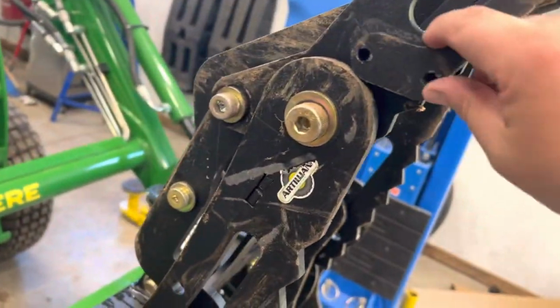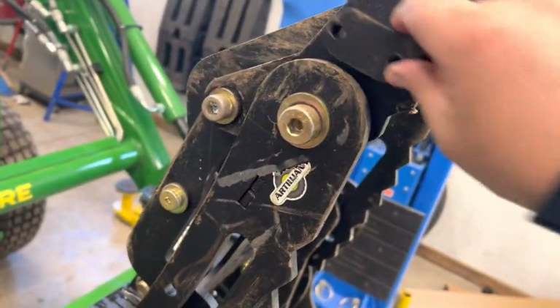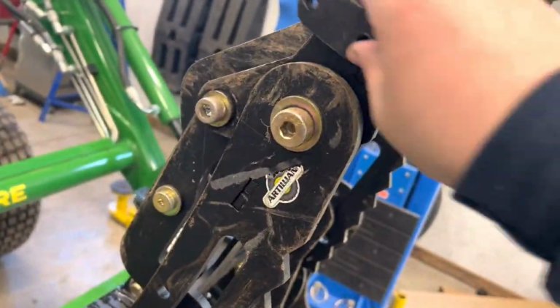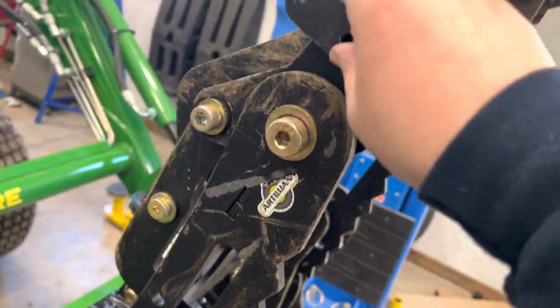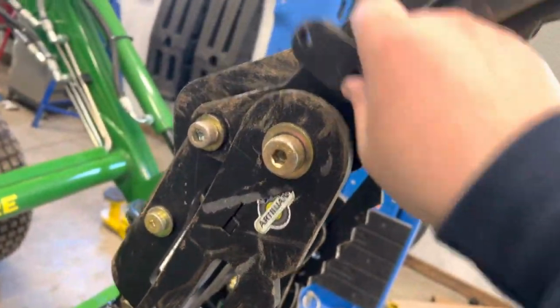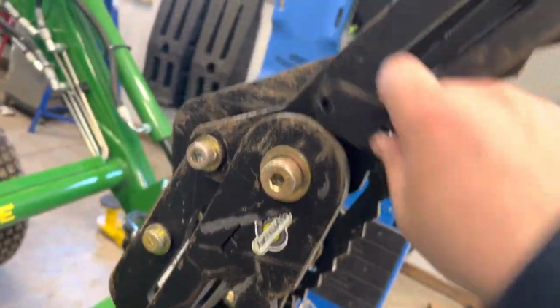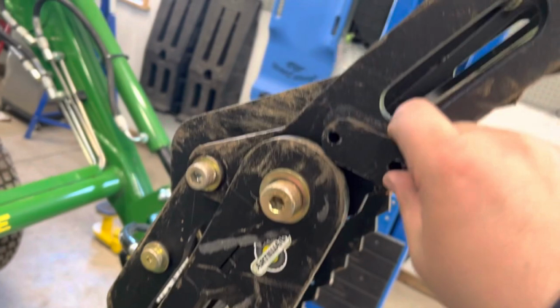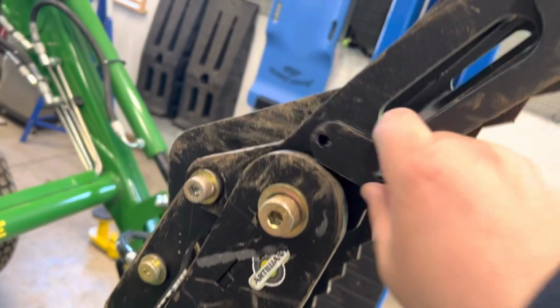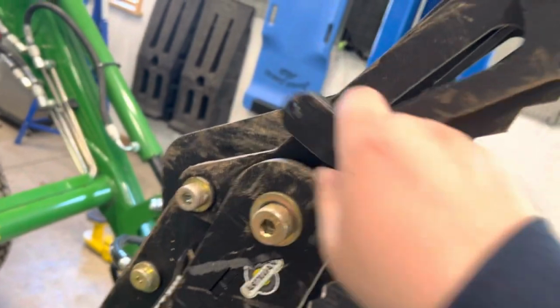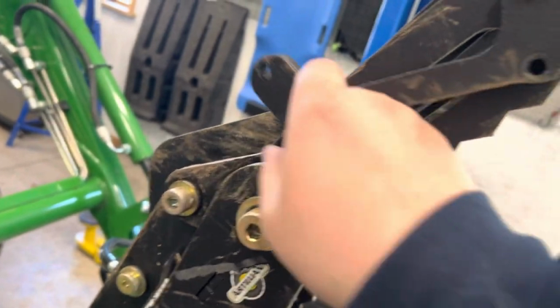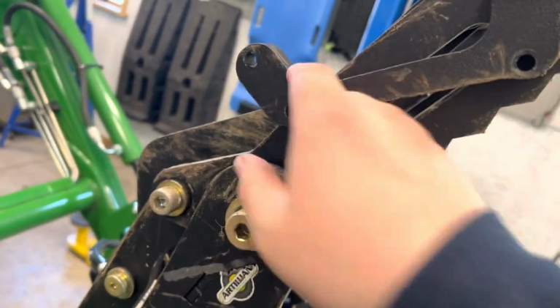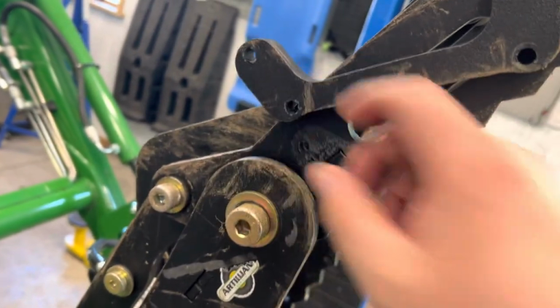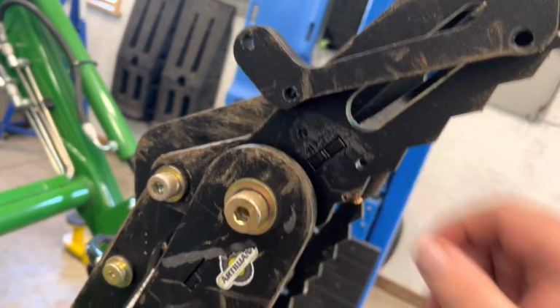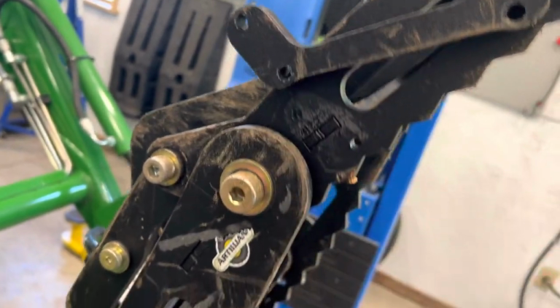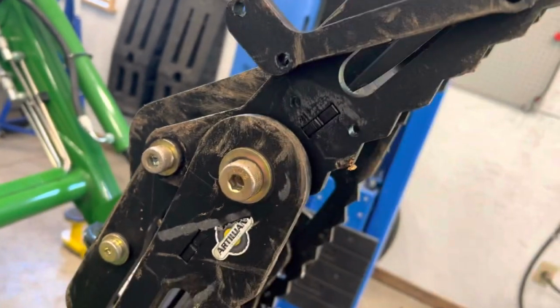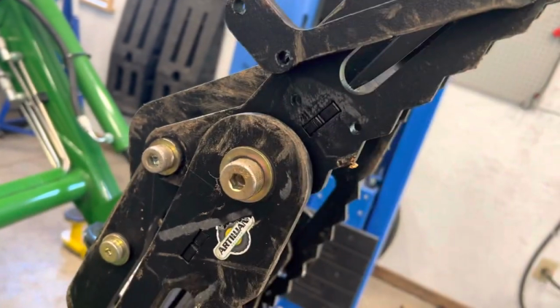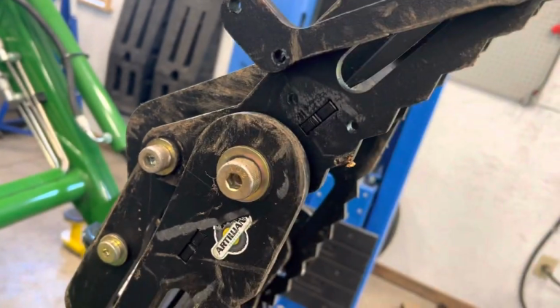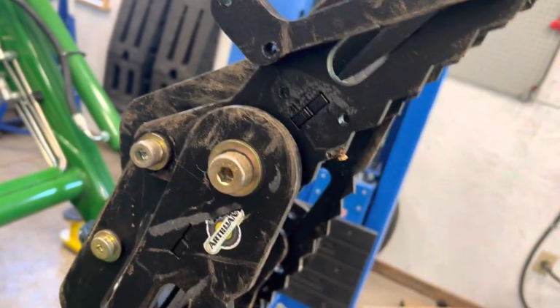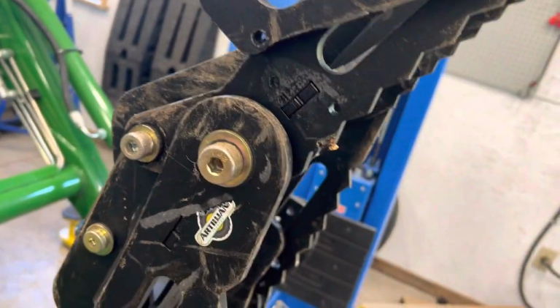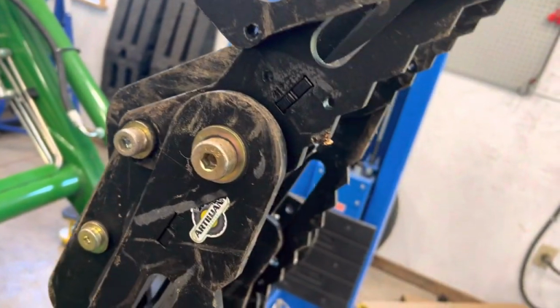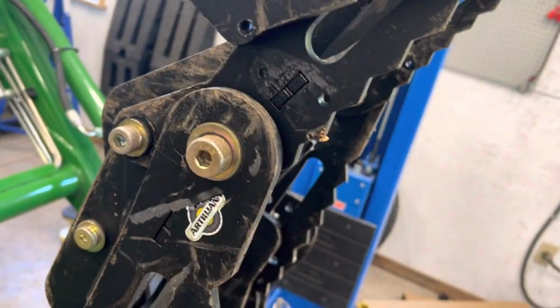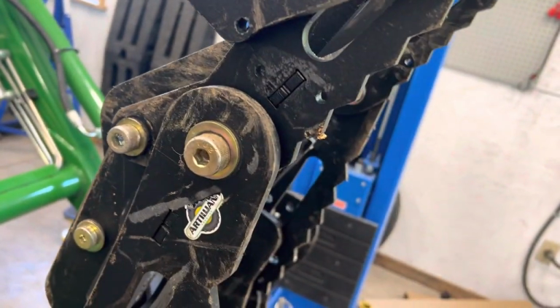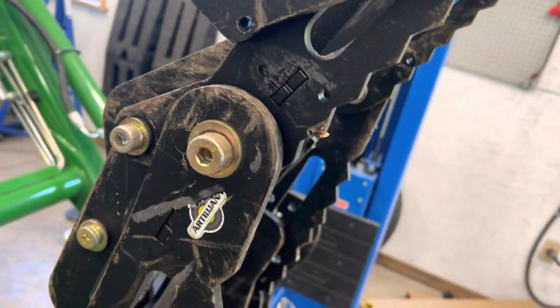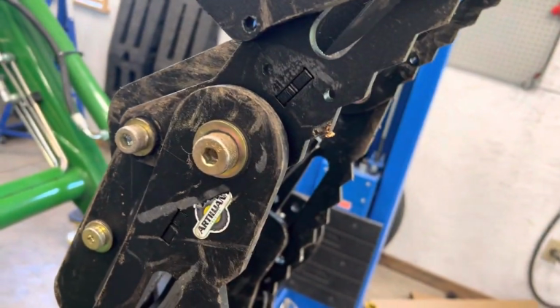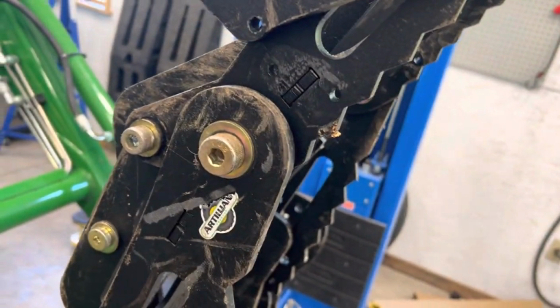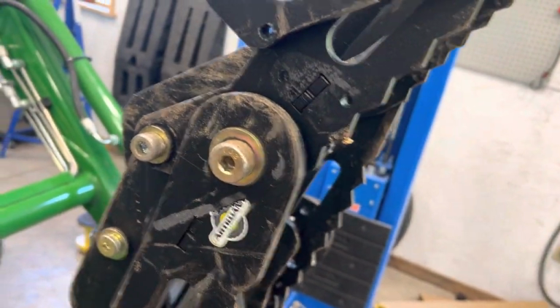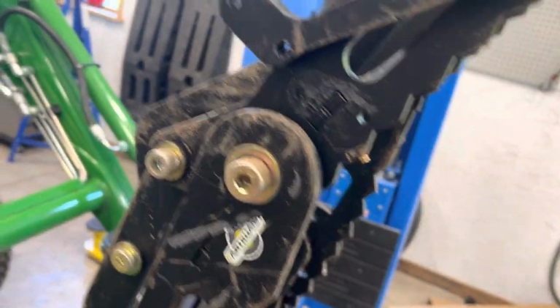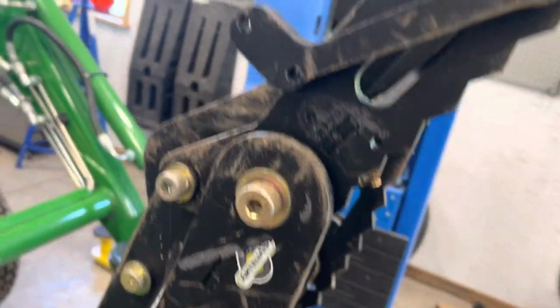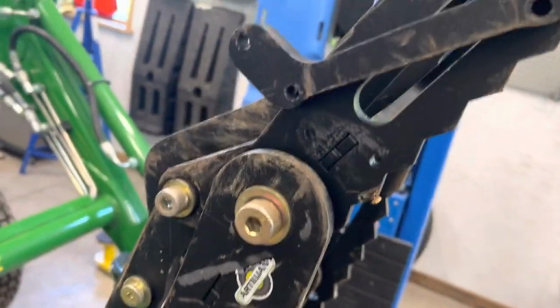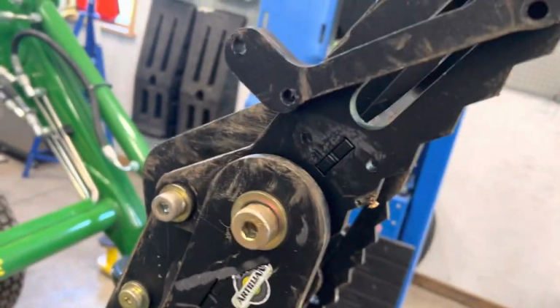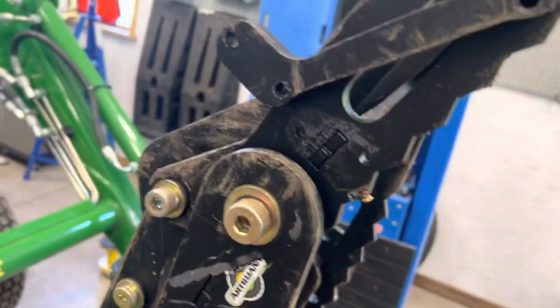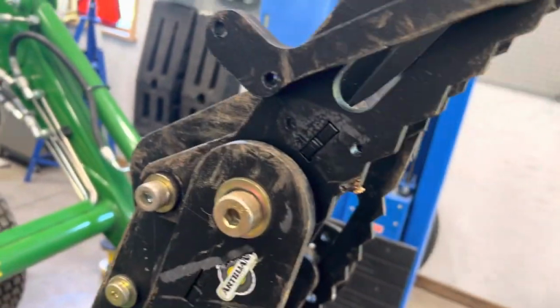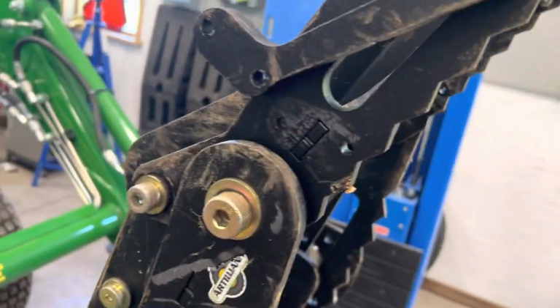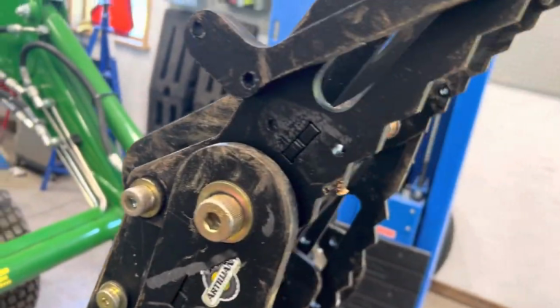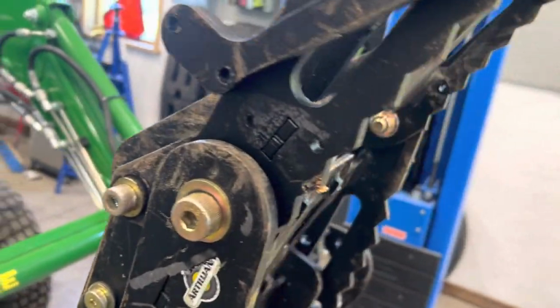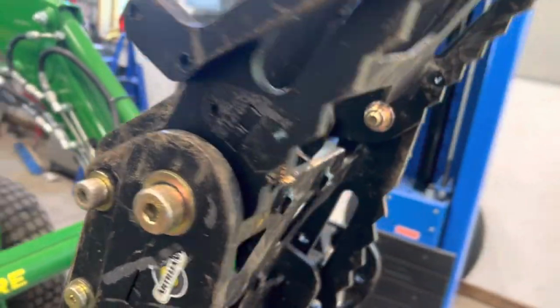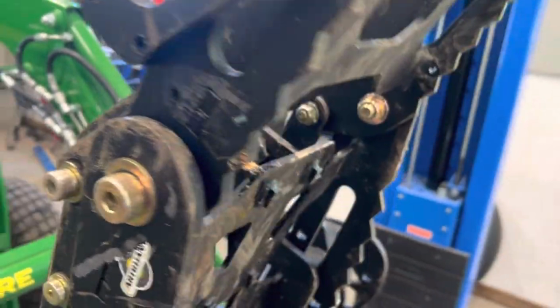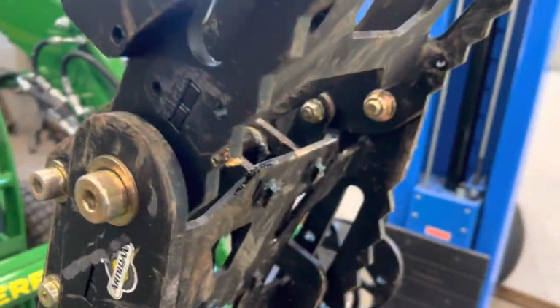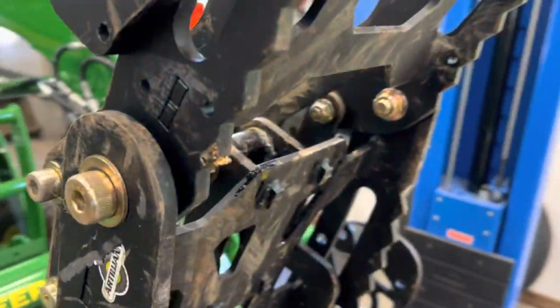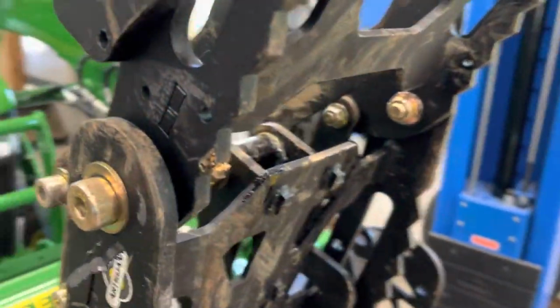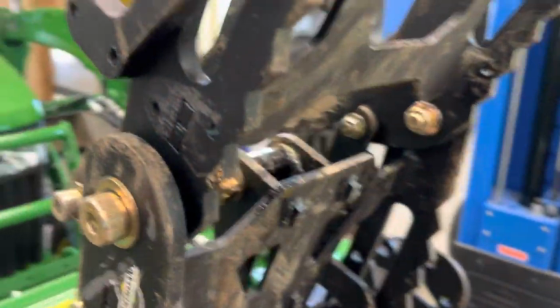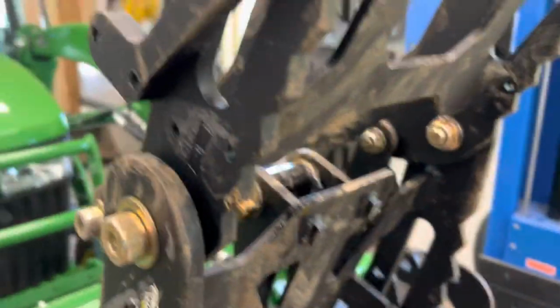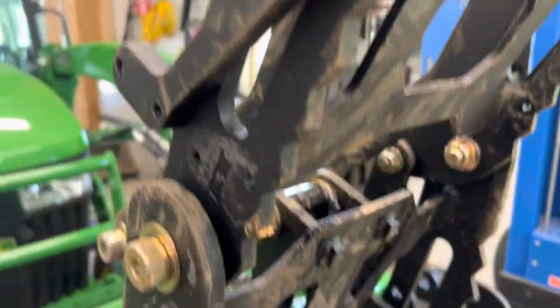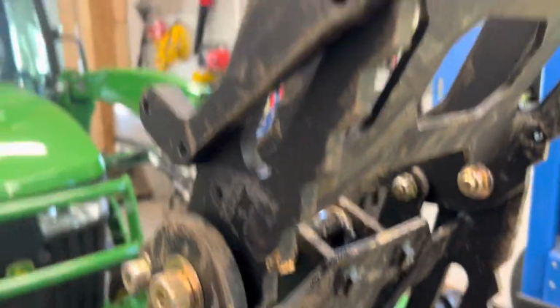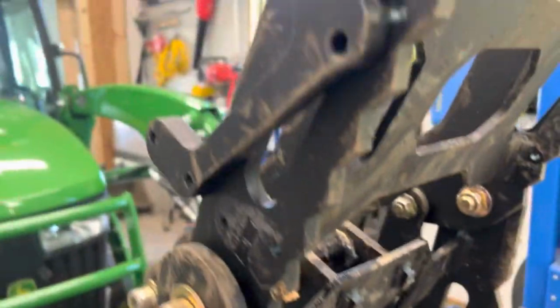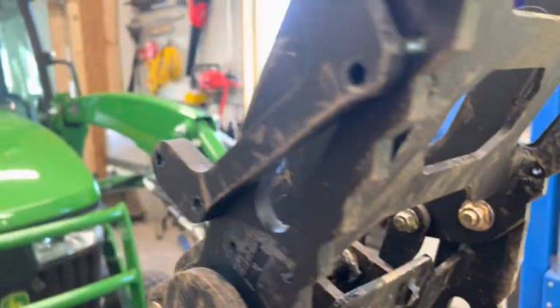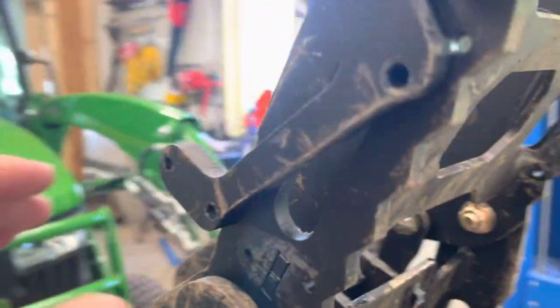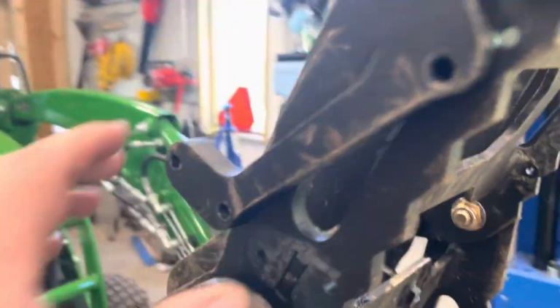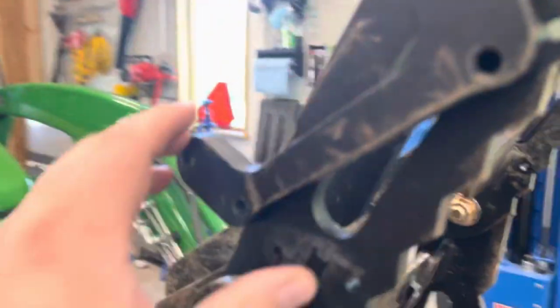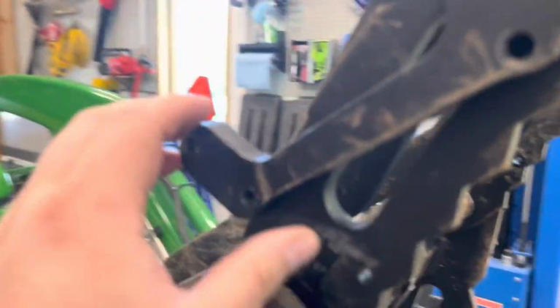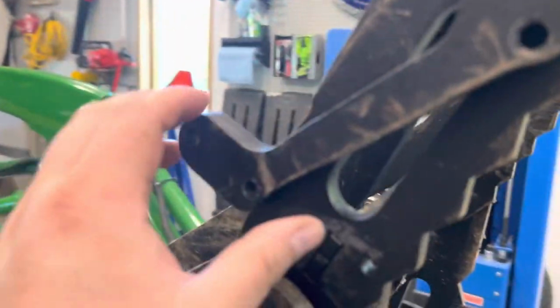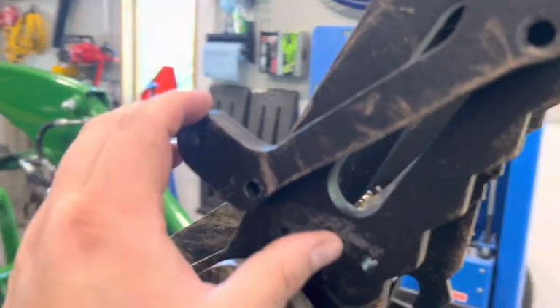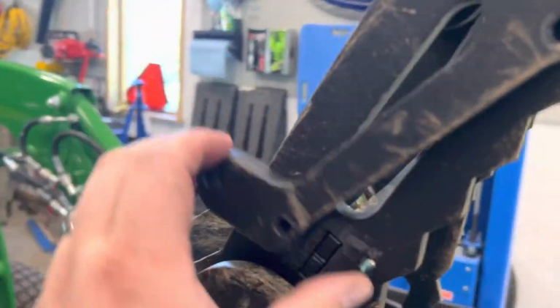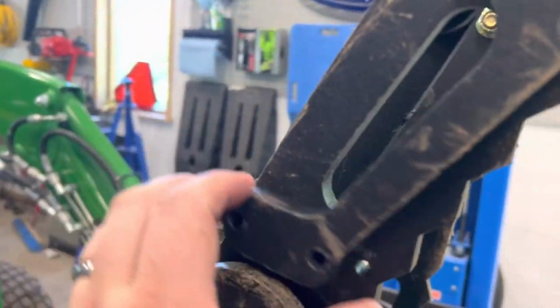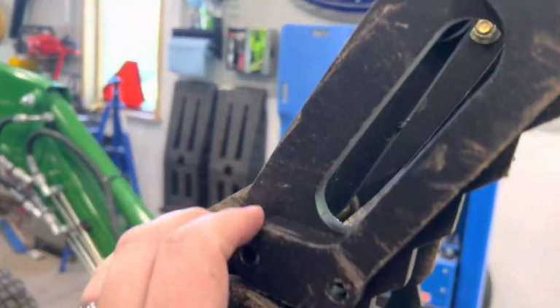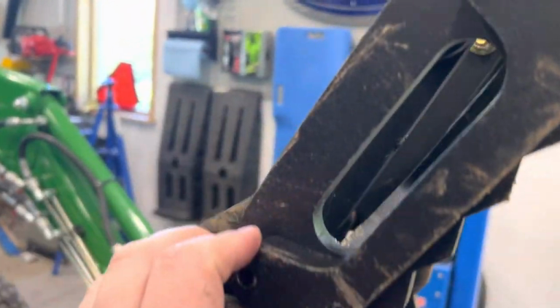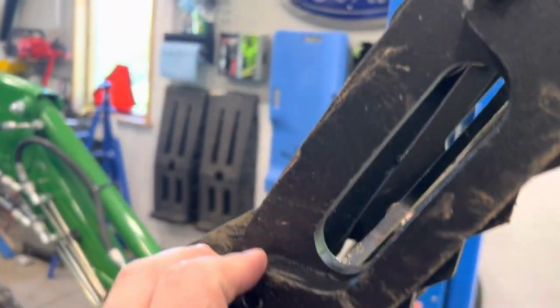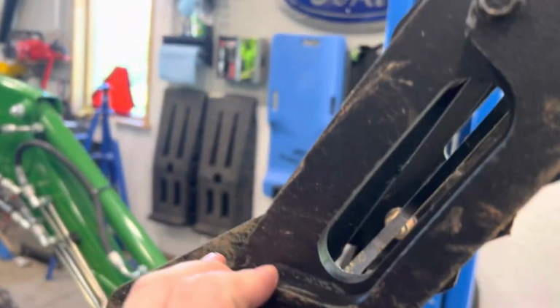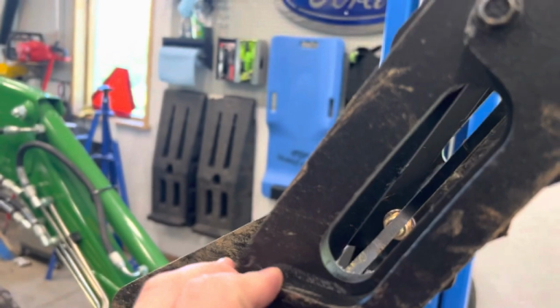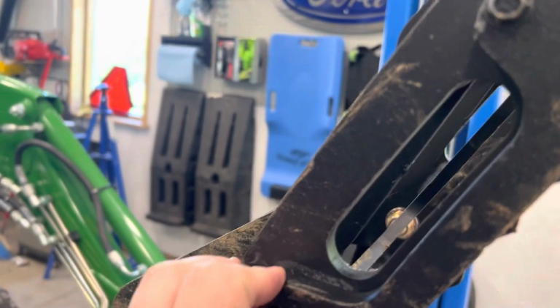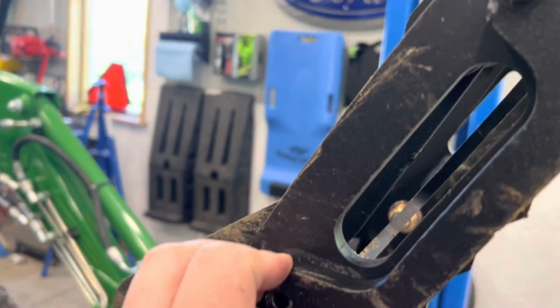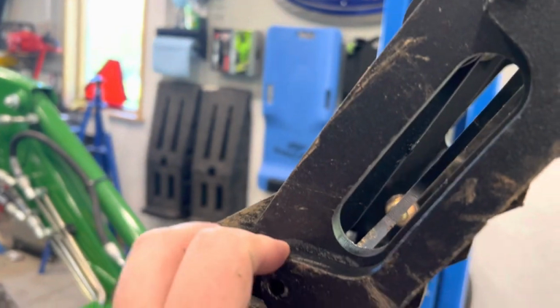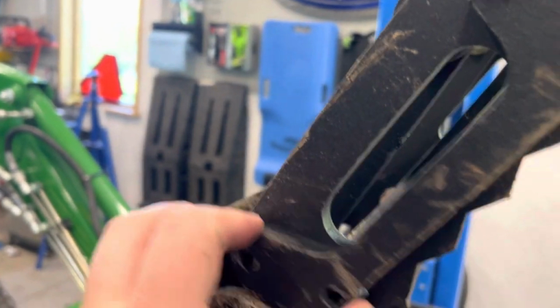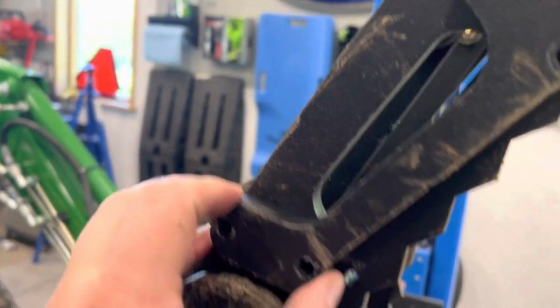What the heck? This piece doesn't look like it does anything.